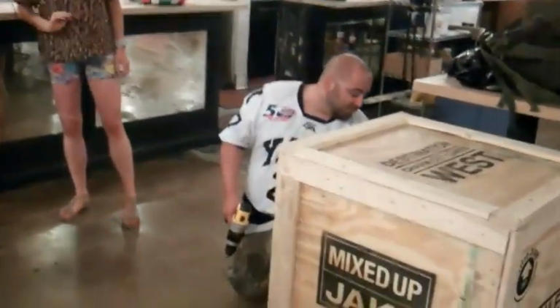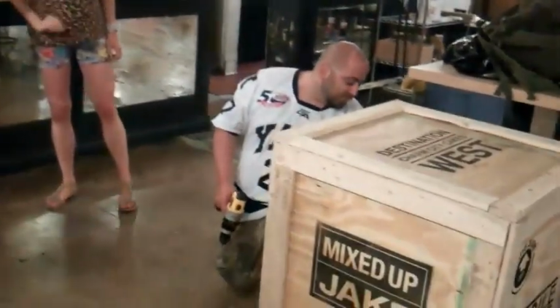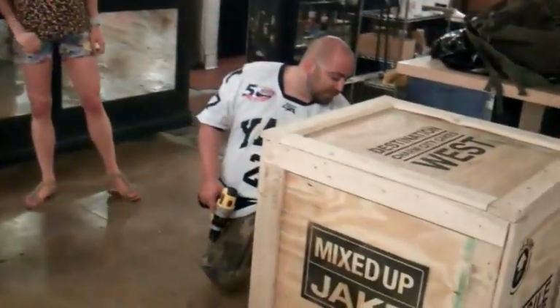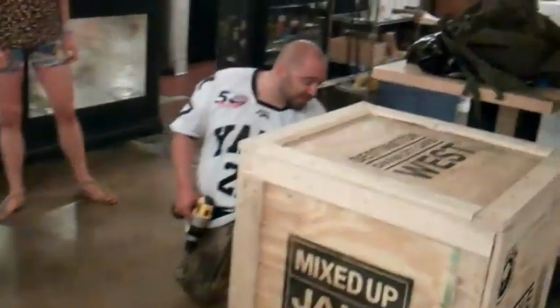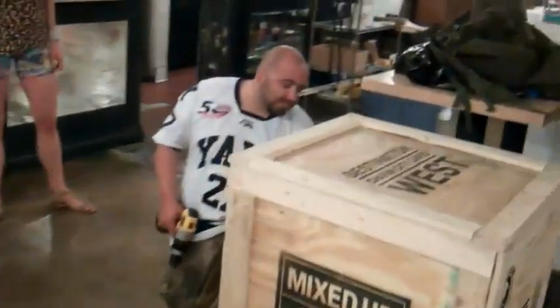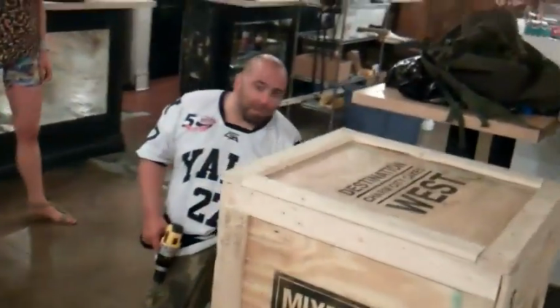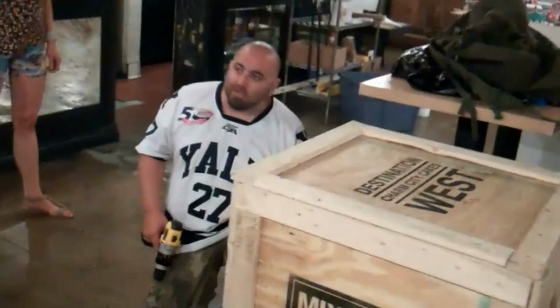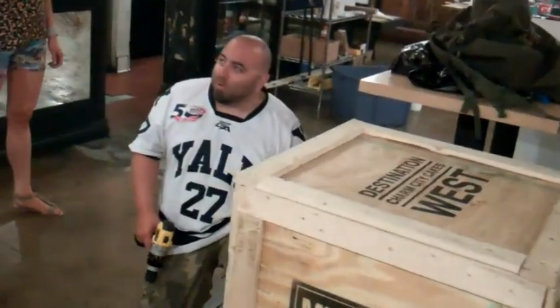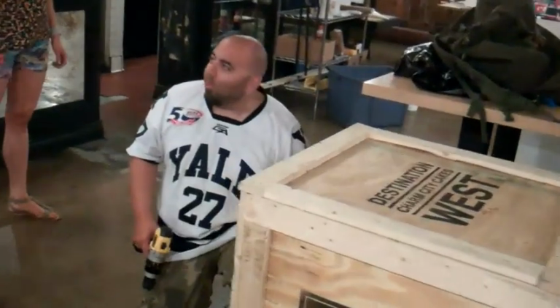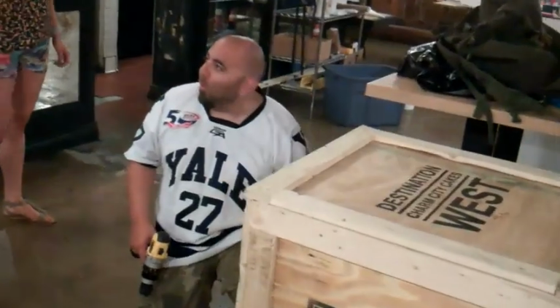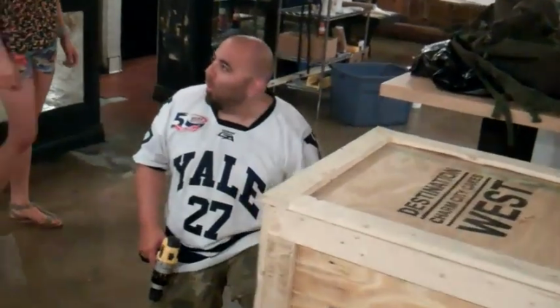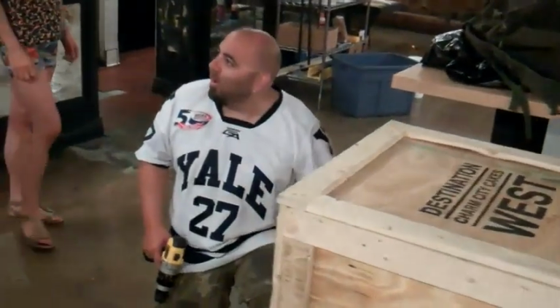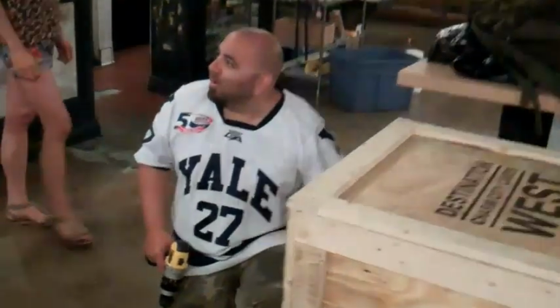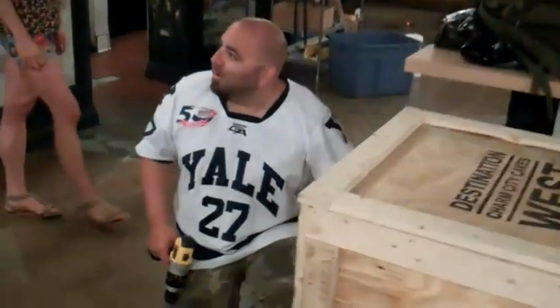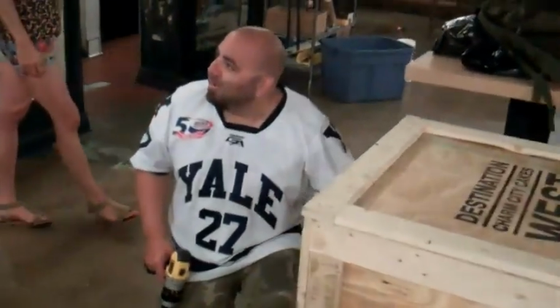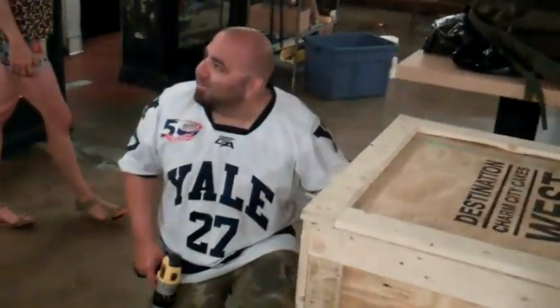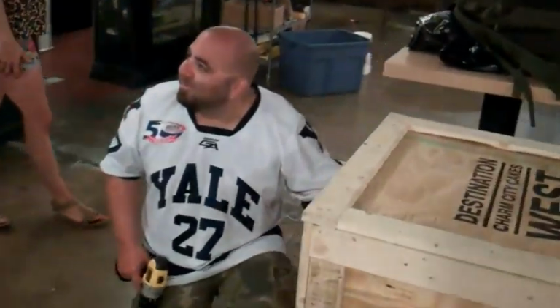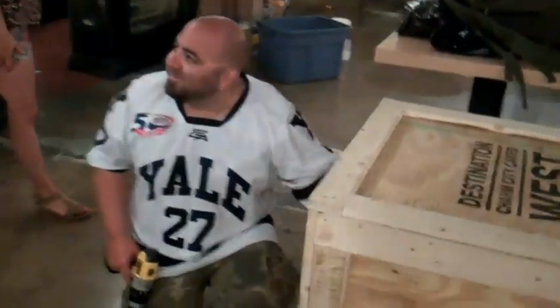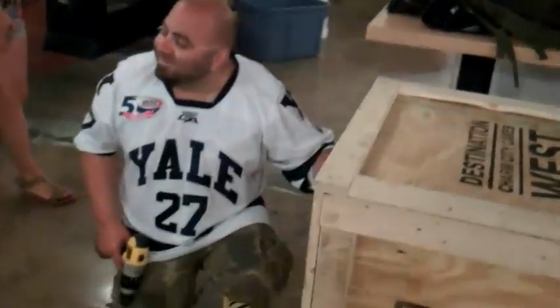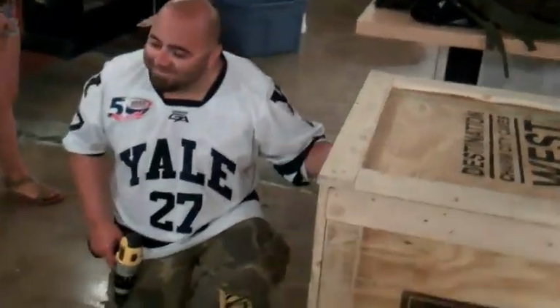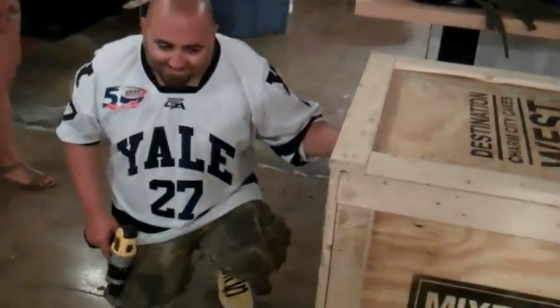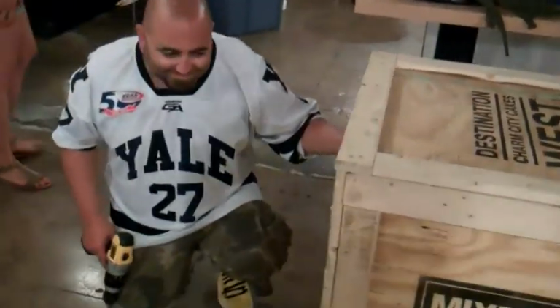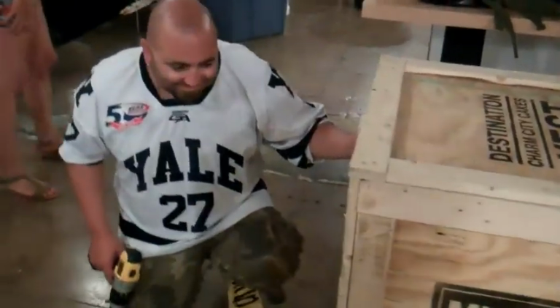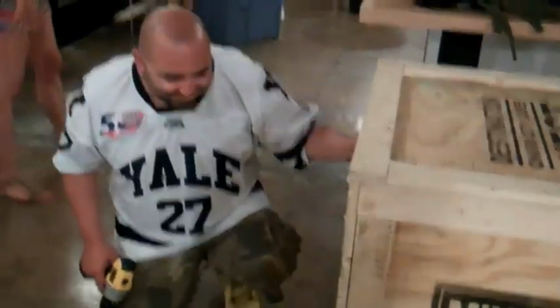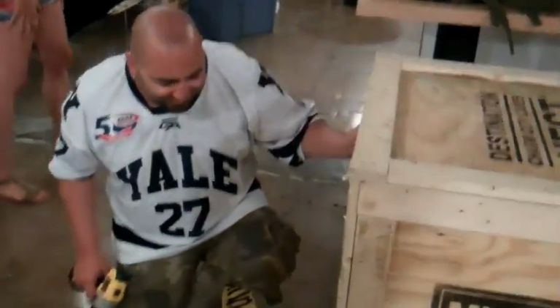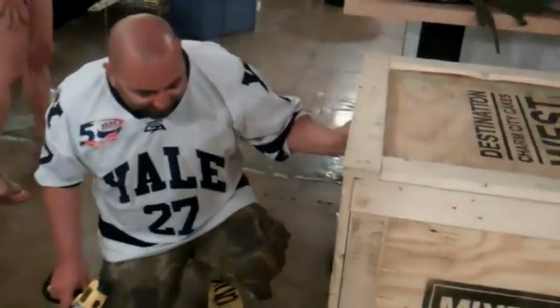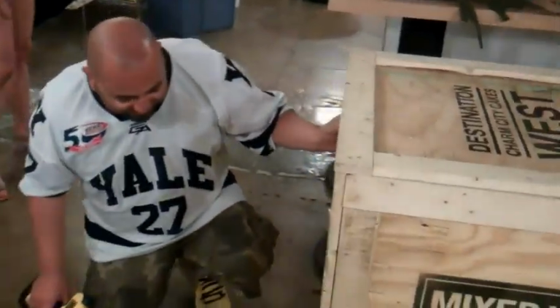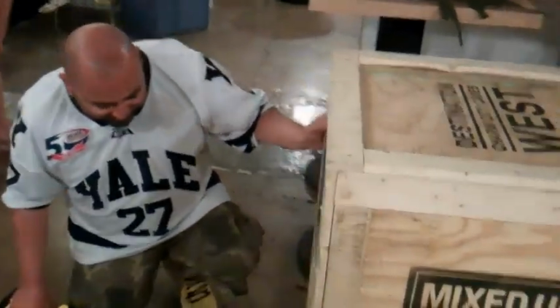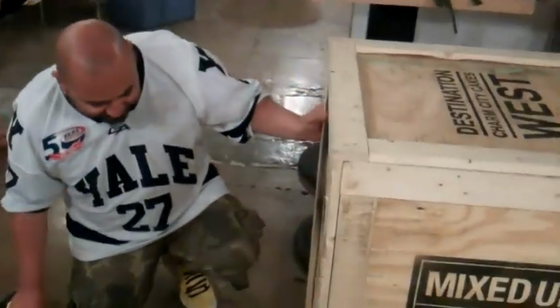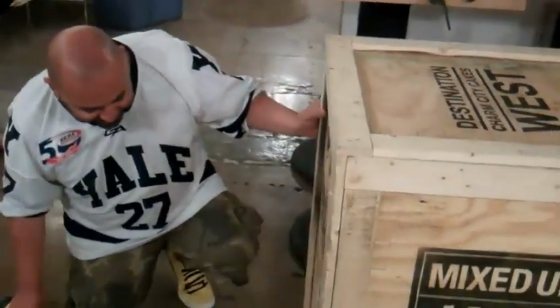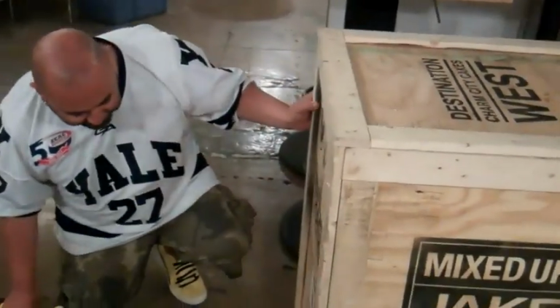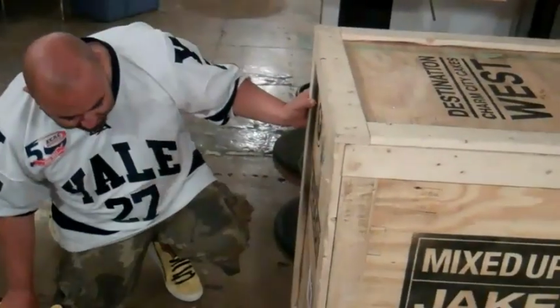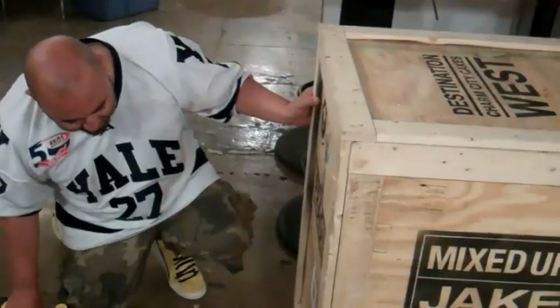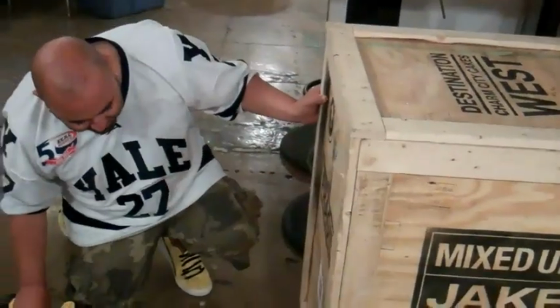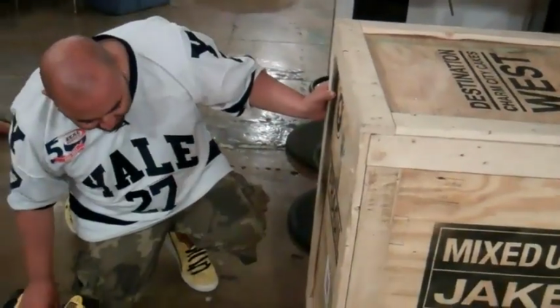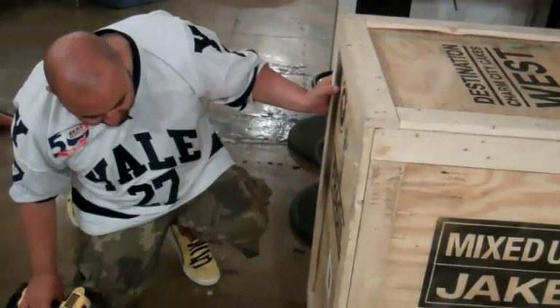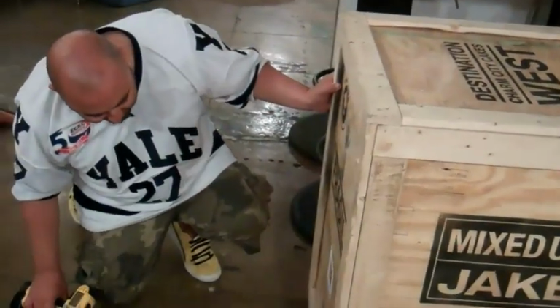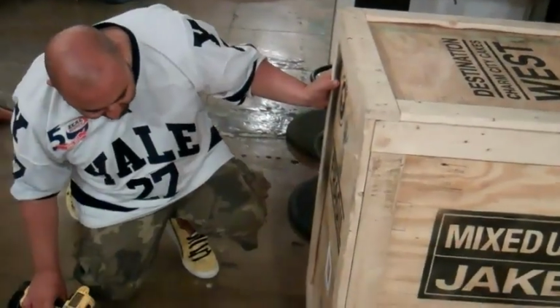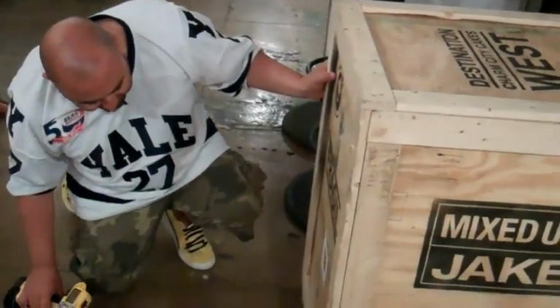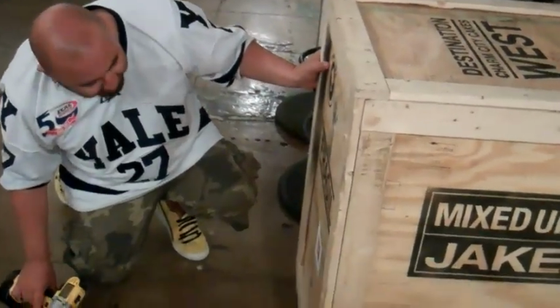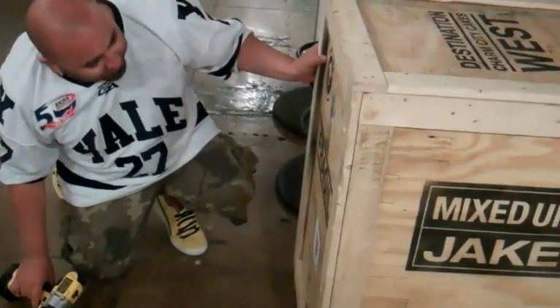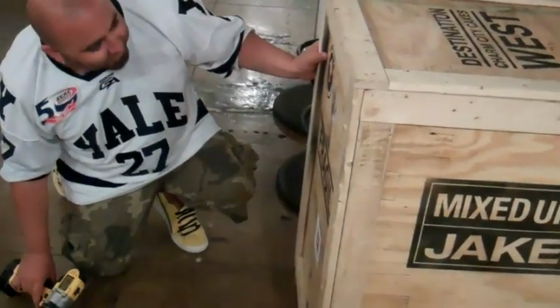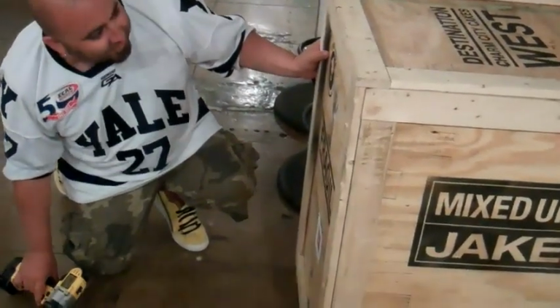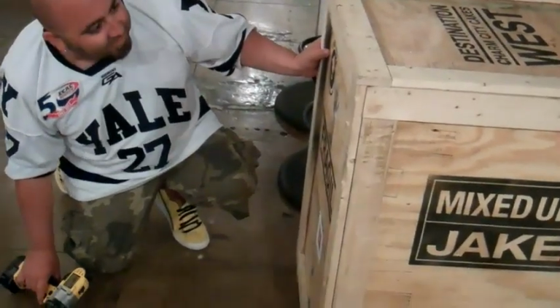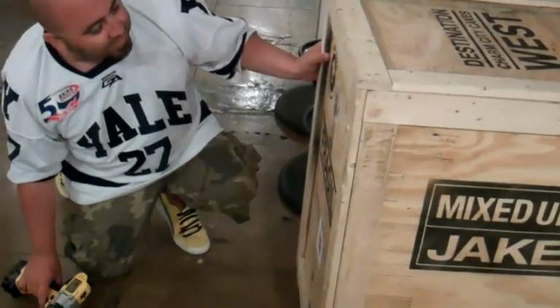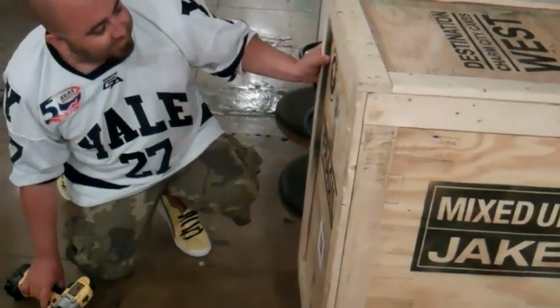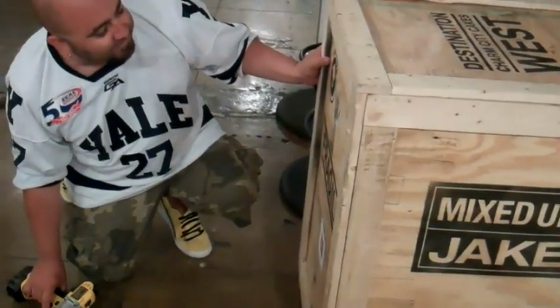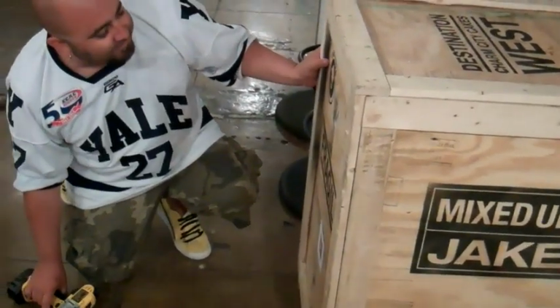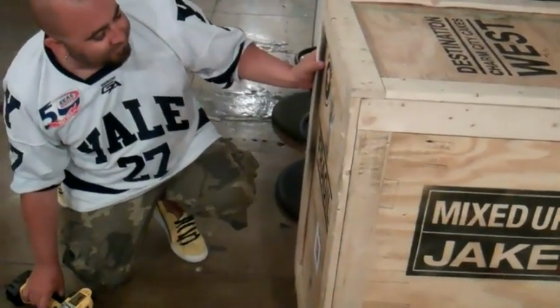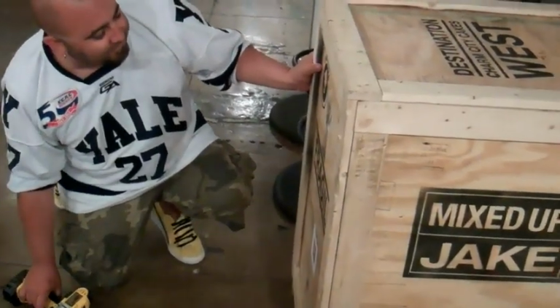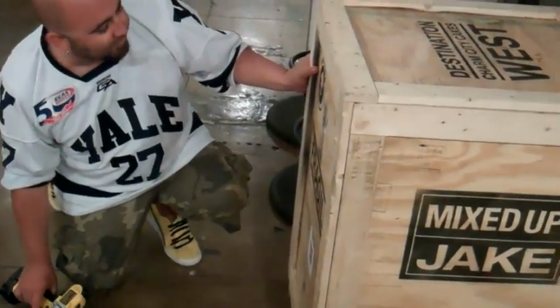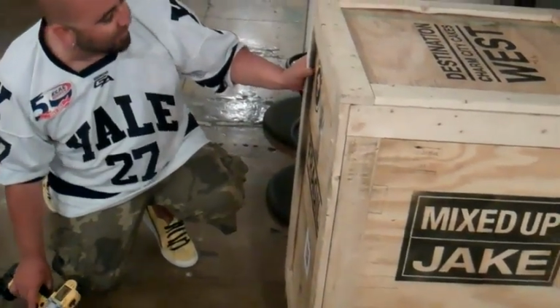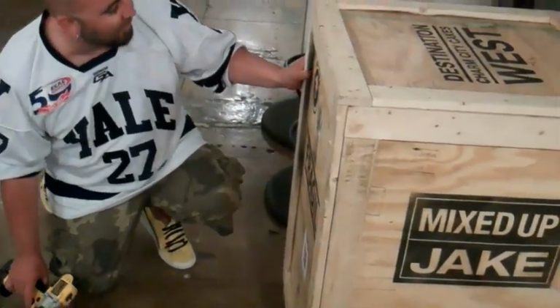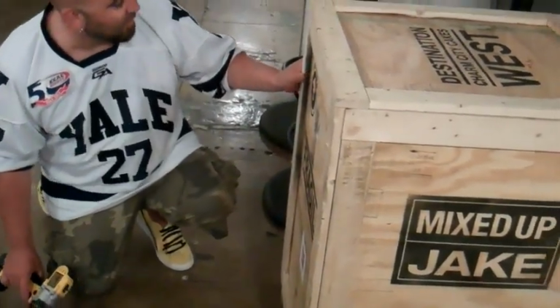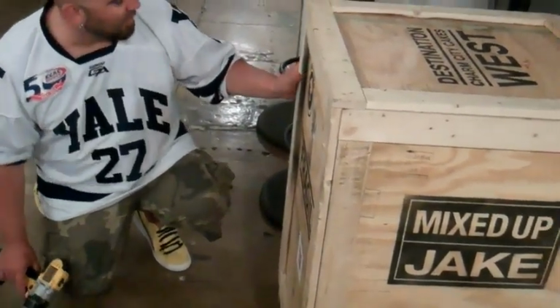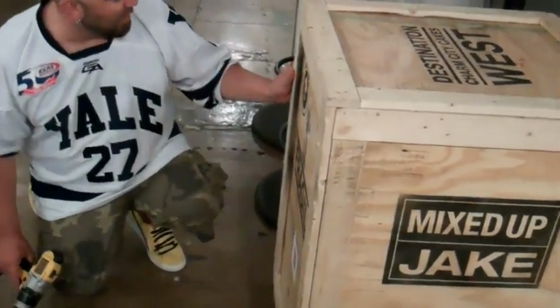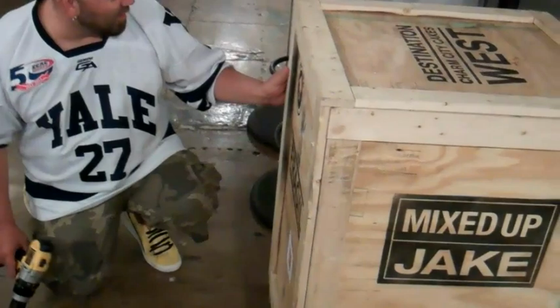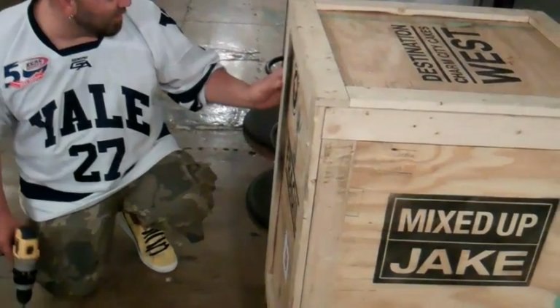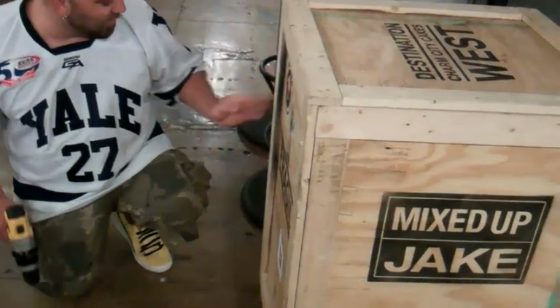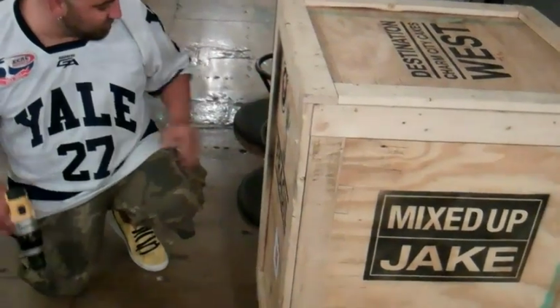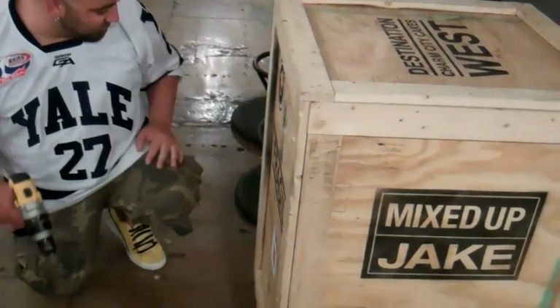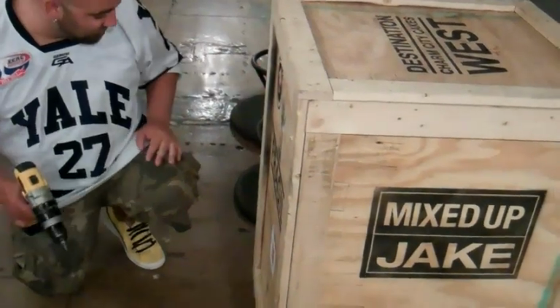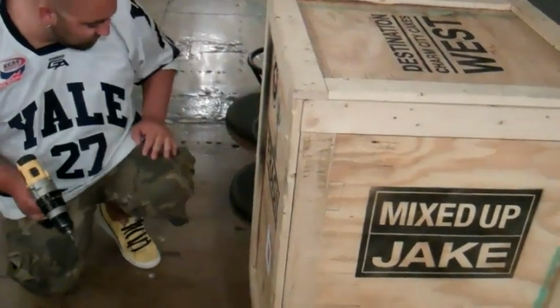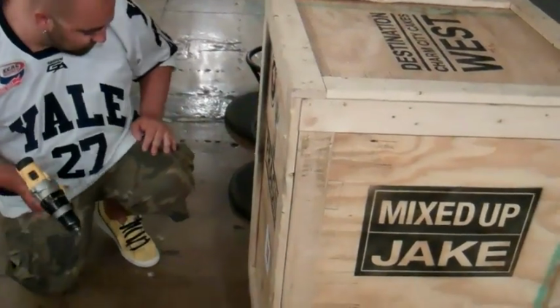This is a major award. It's a major award. Open it, open it.